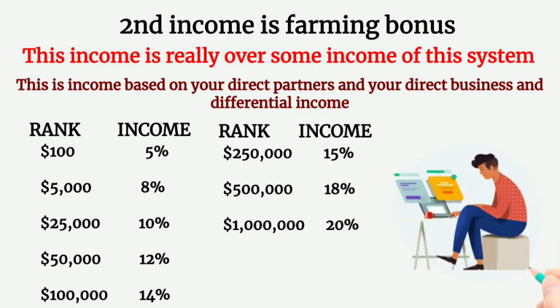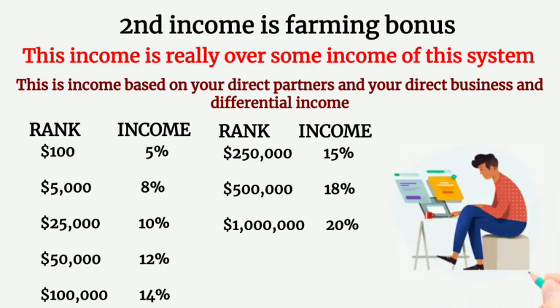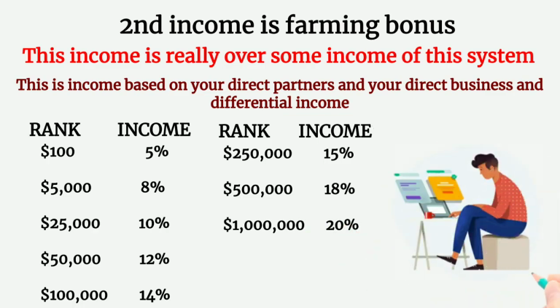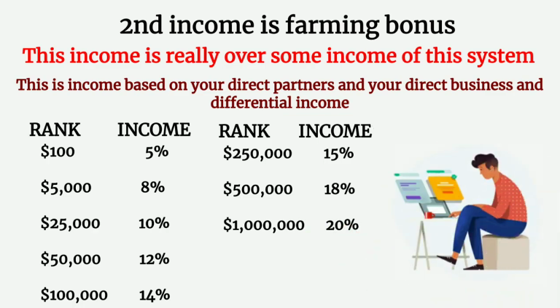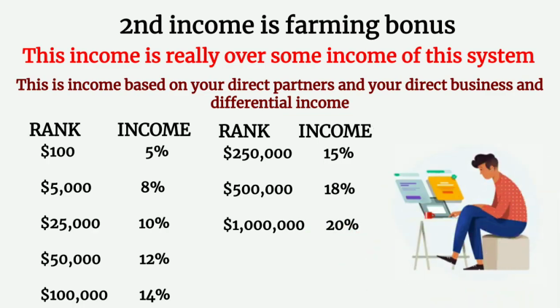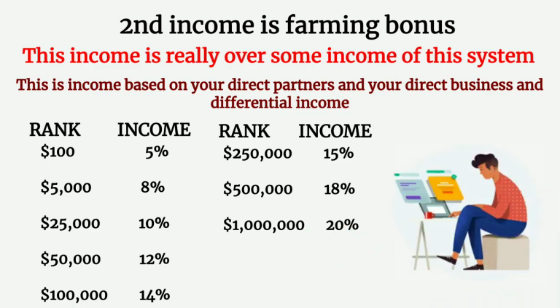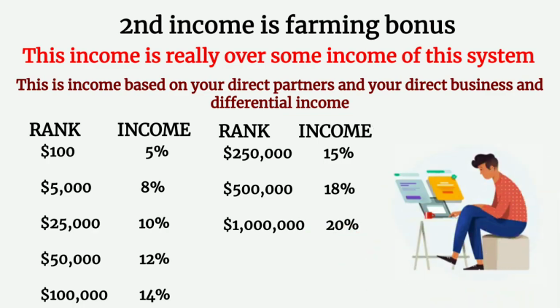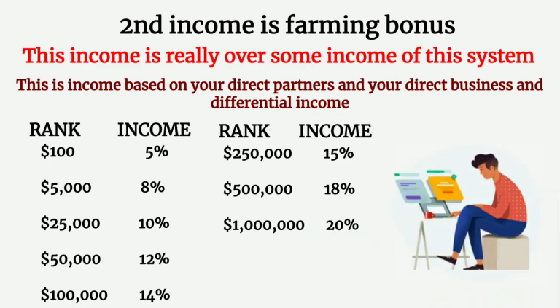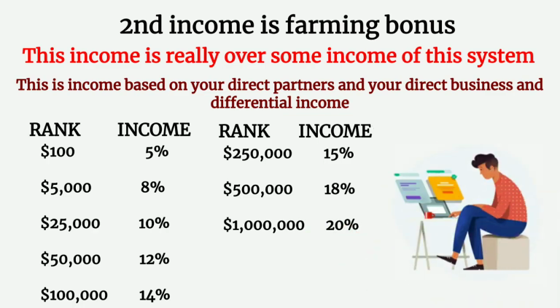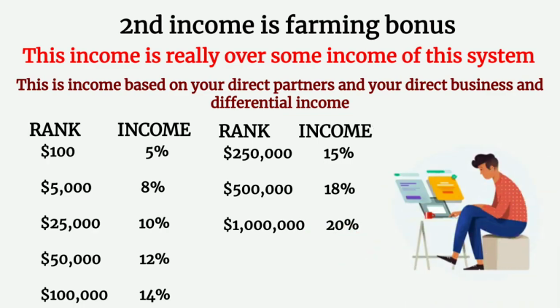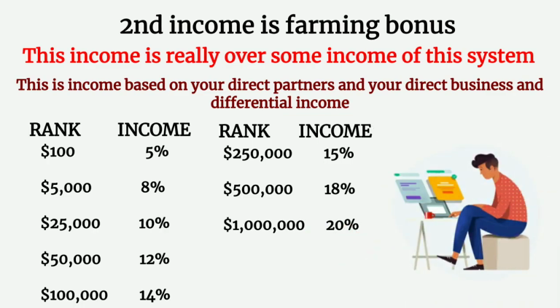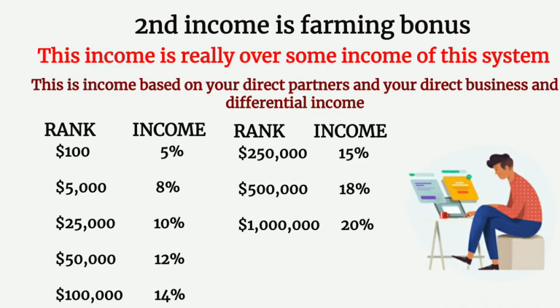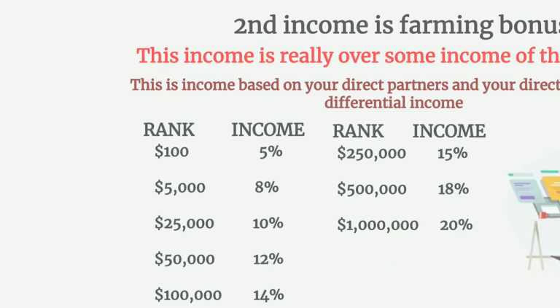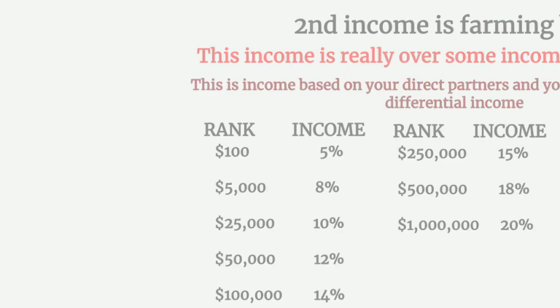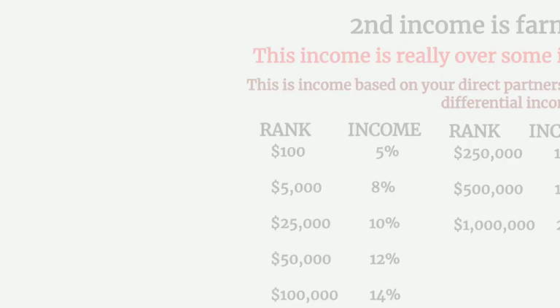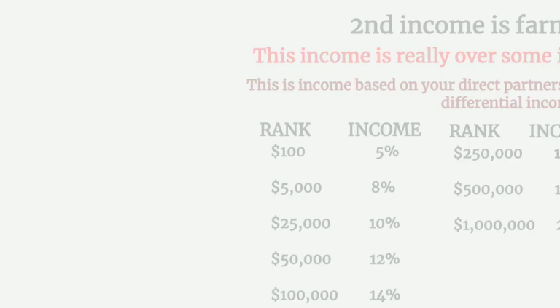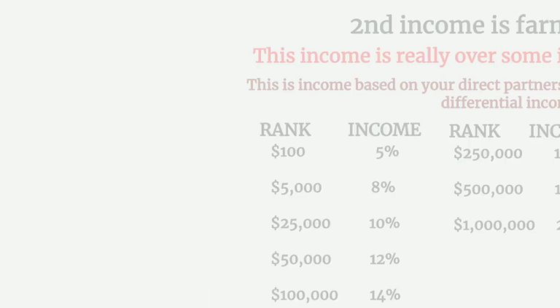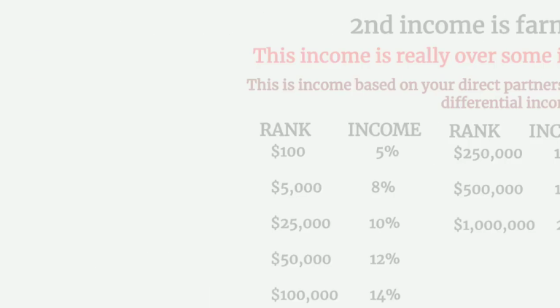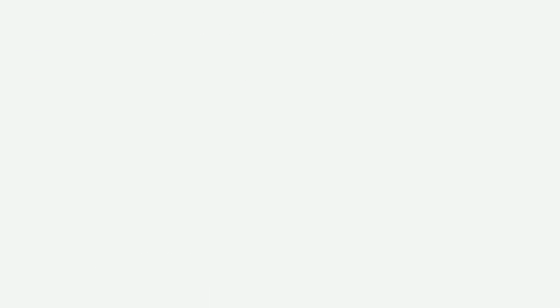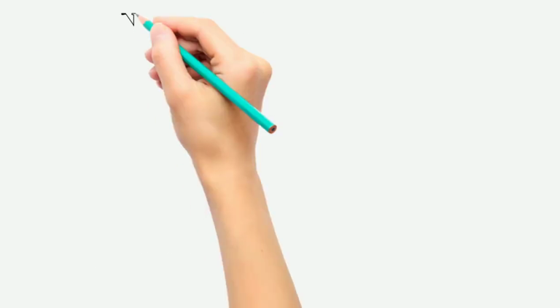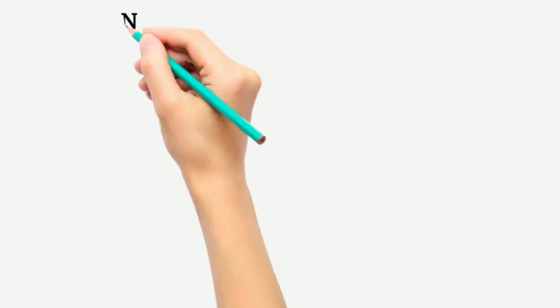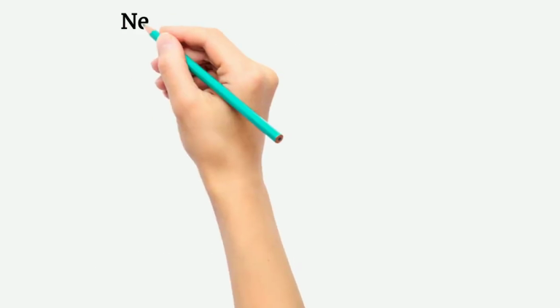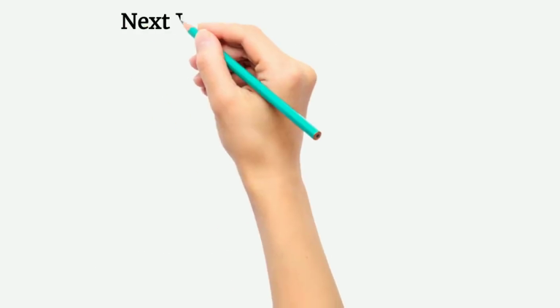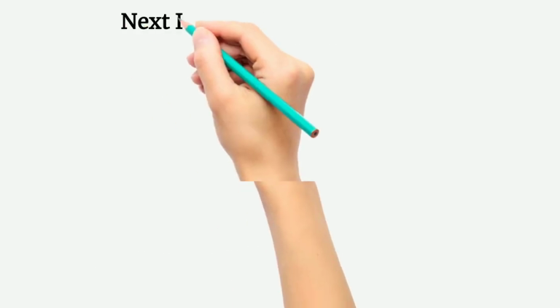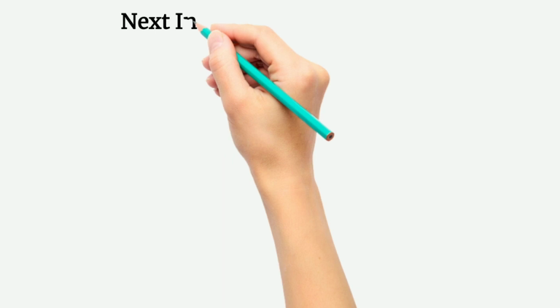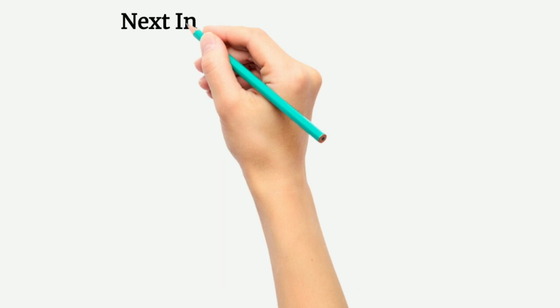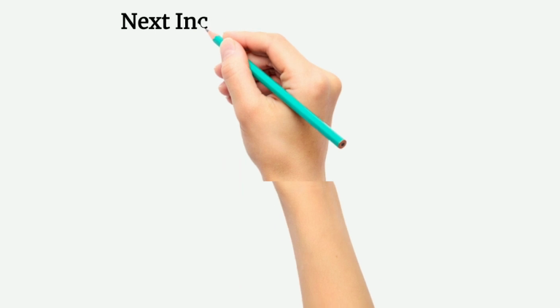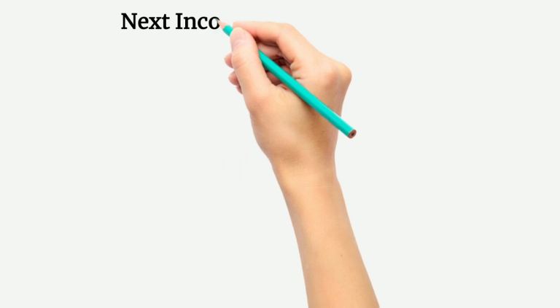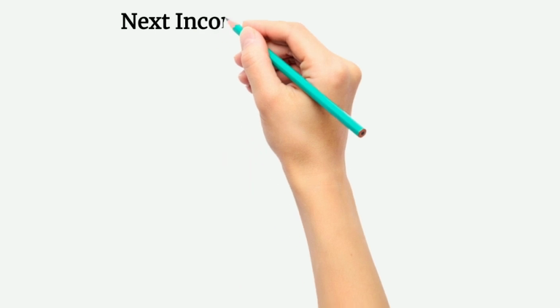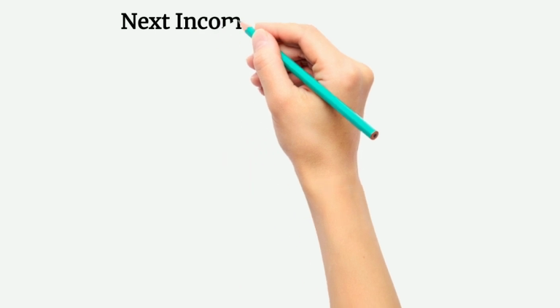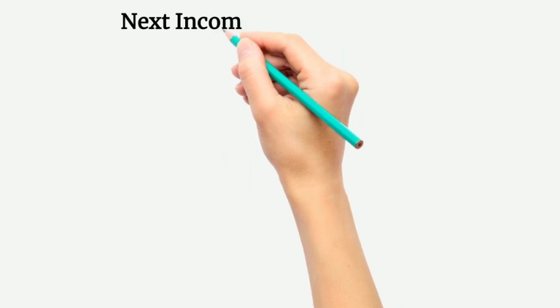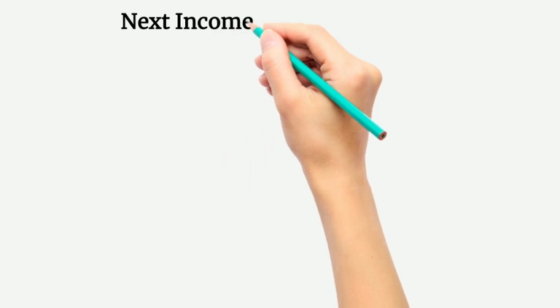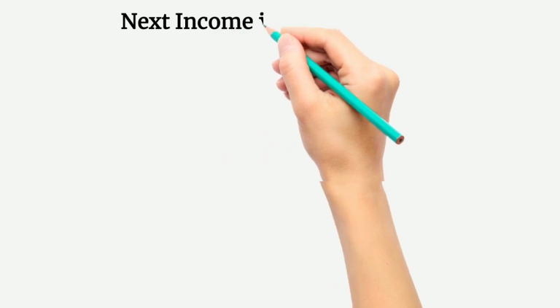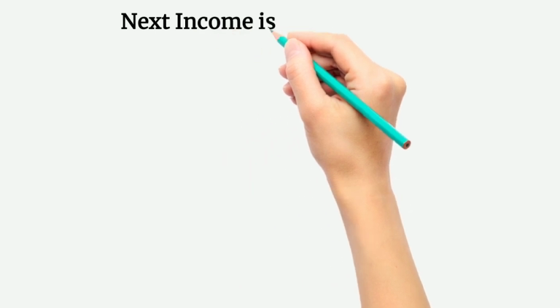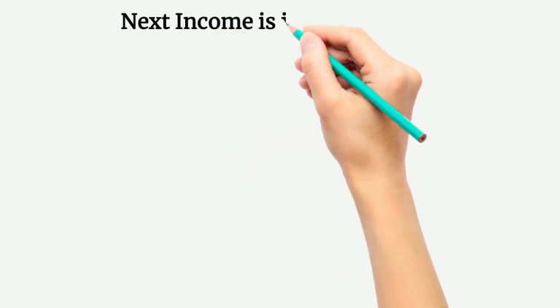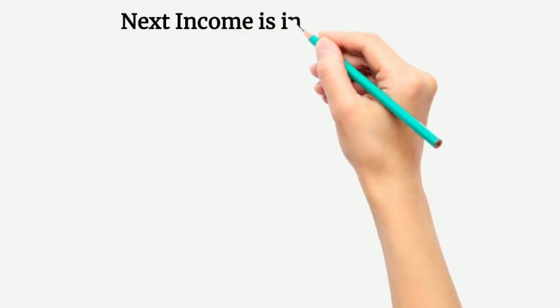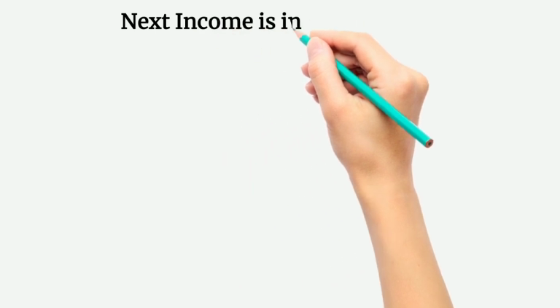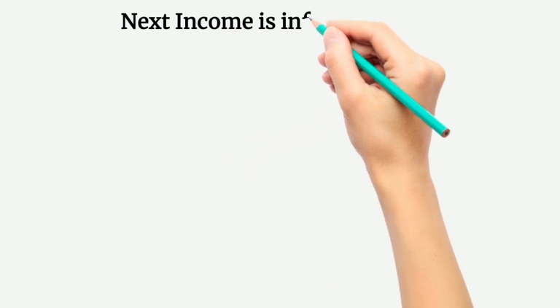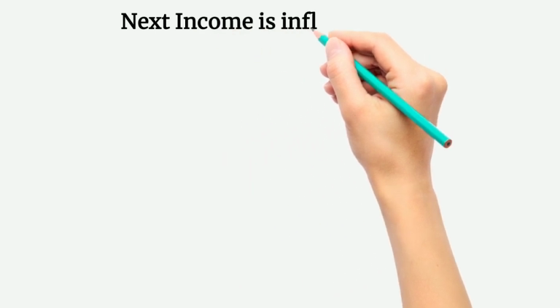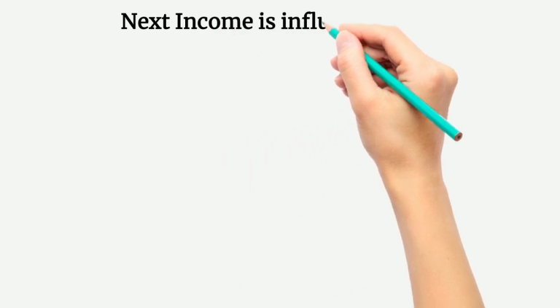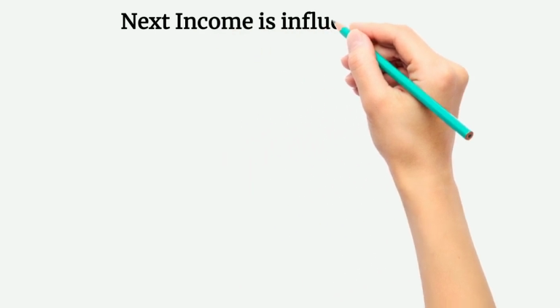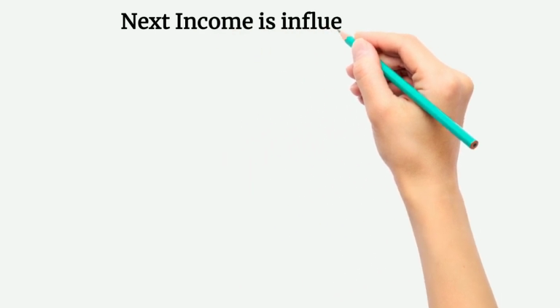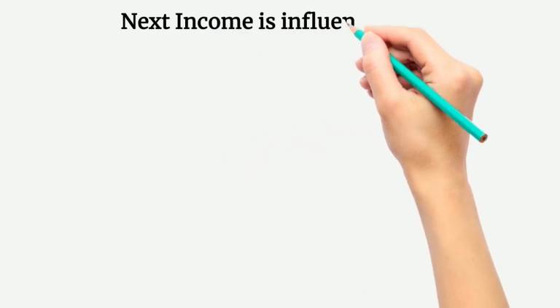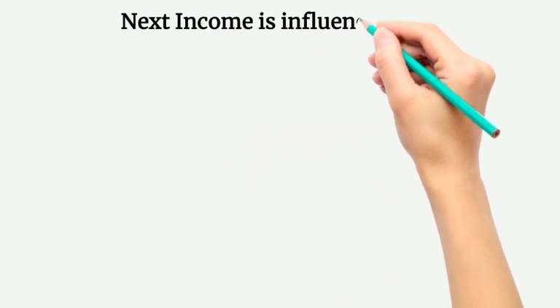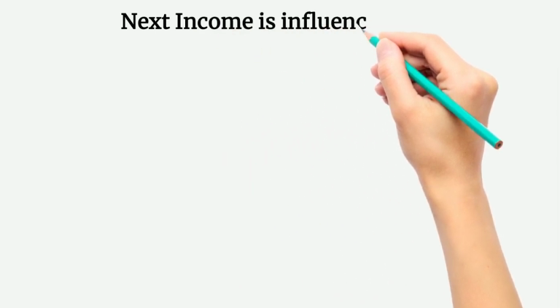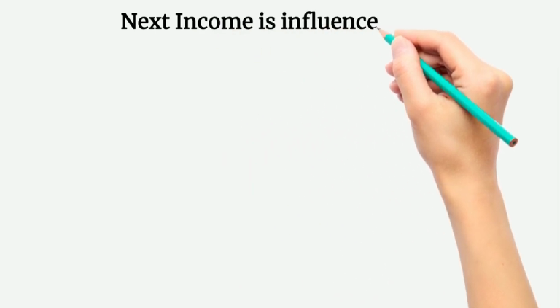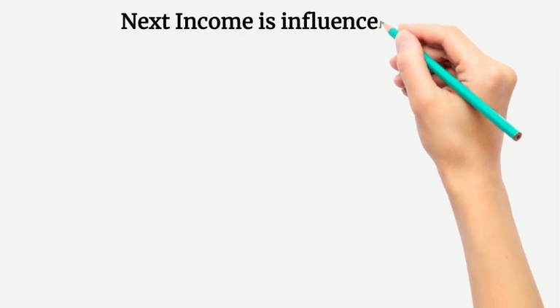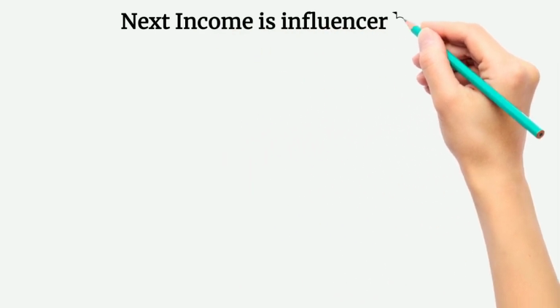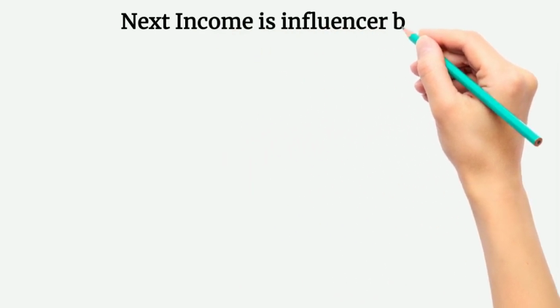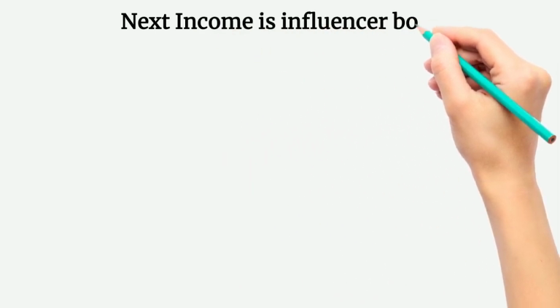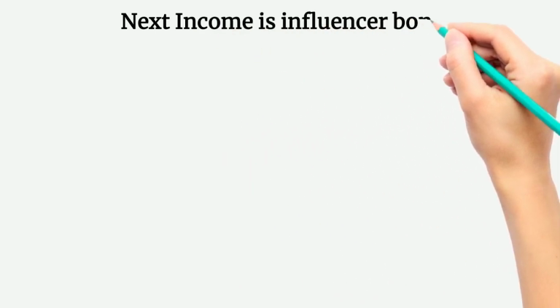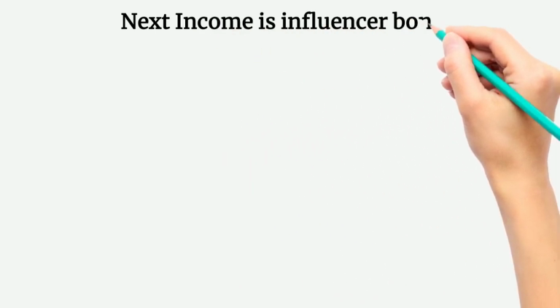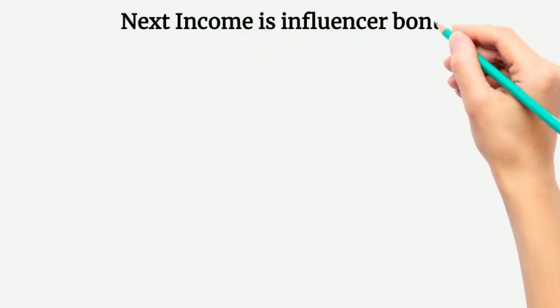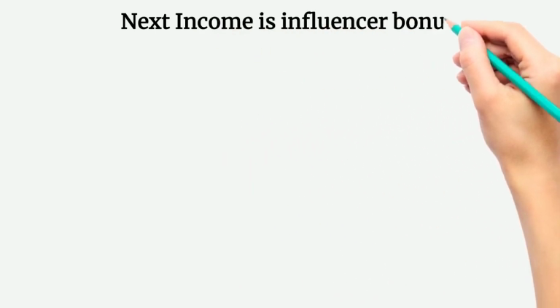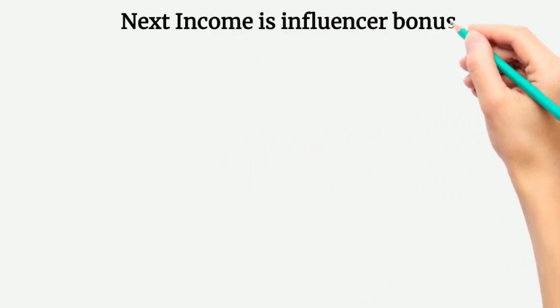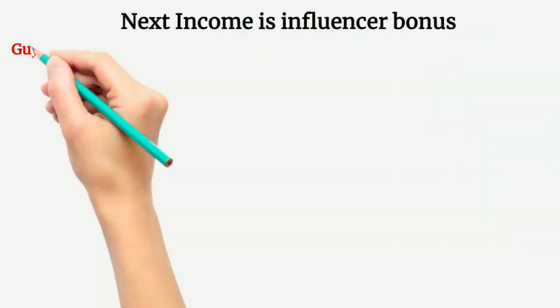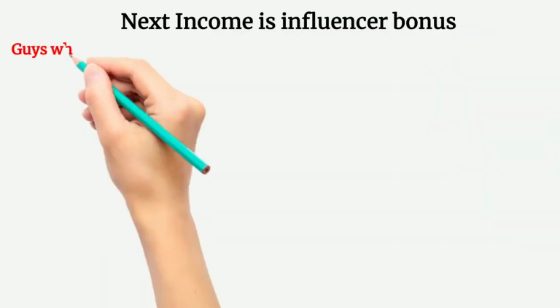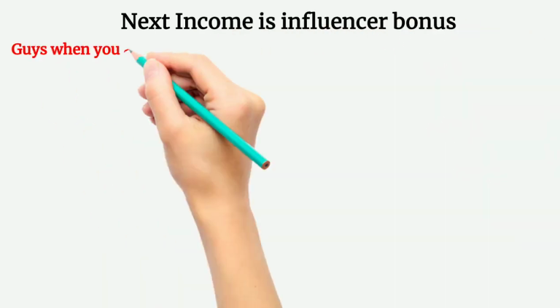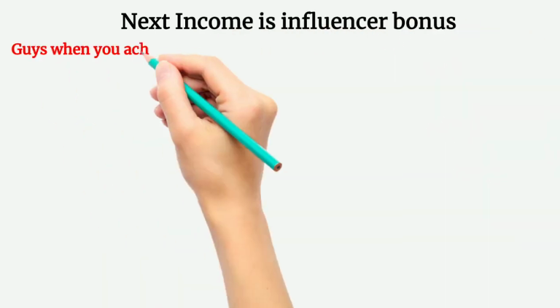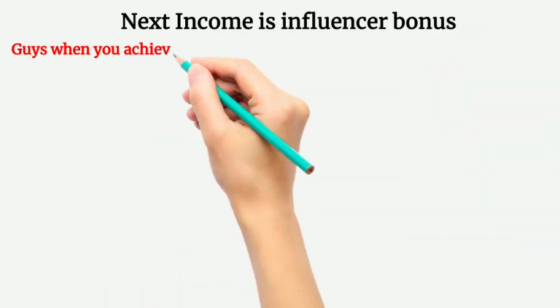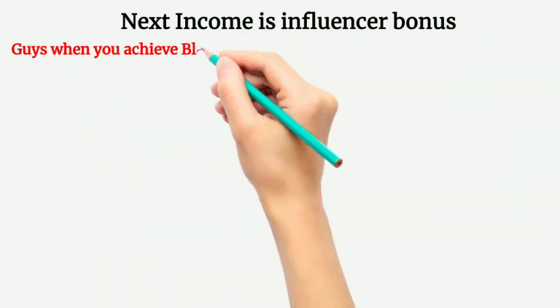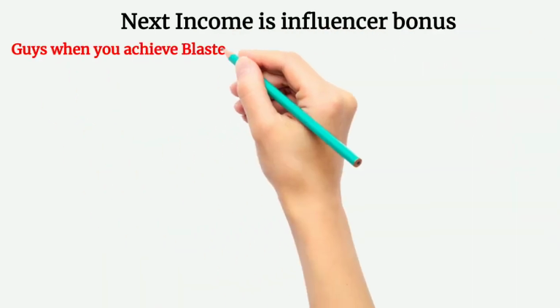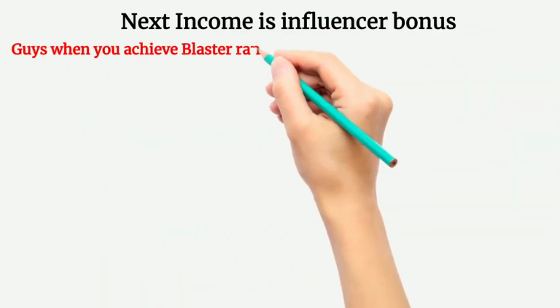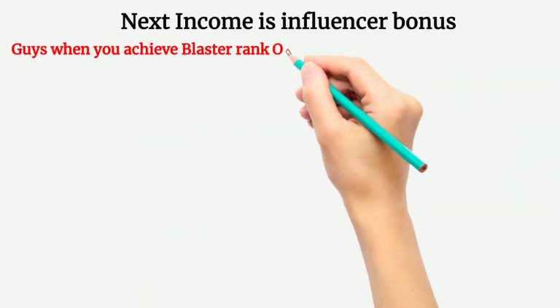The next income is Influencer Bonus. When you achieve Blaster rank, you become eligible for this bonus.